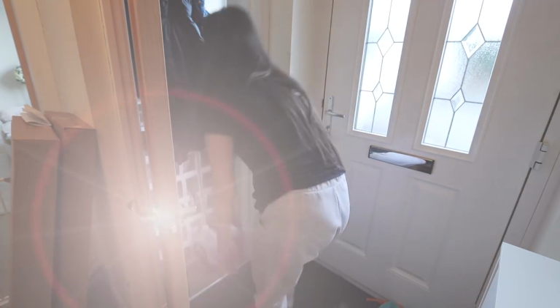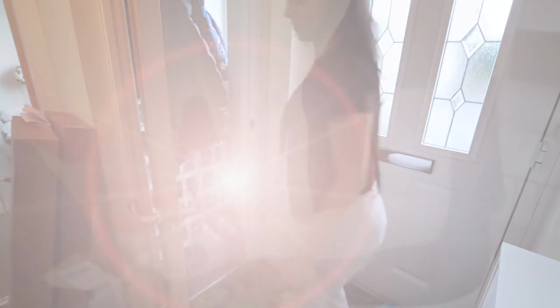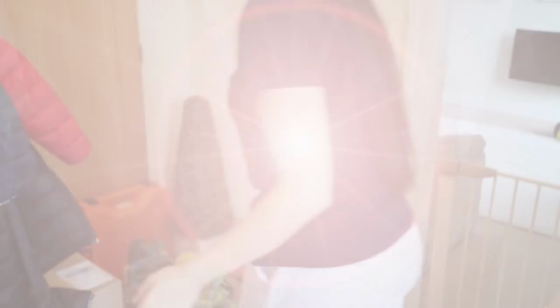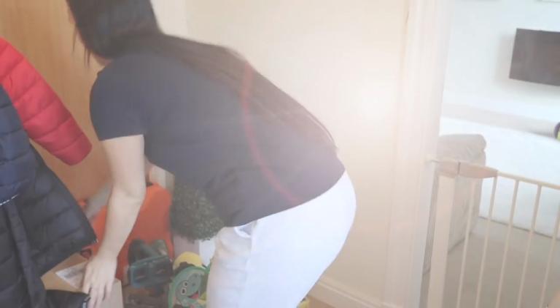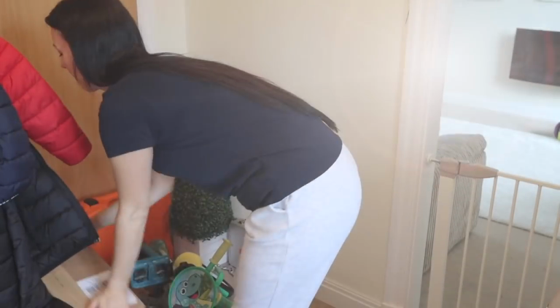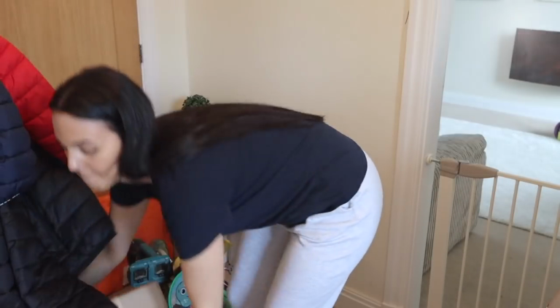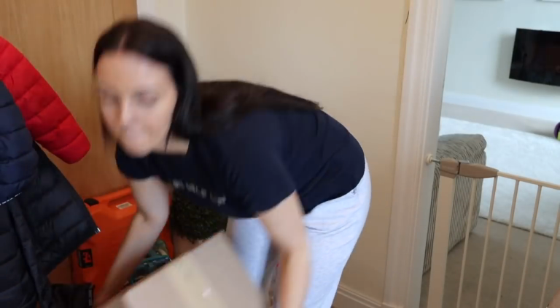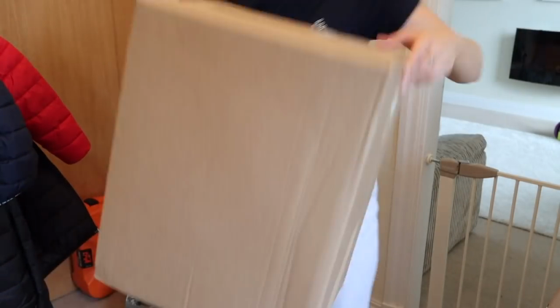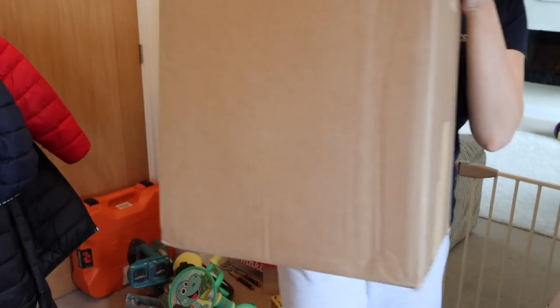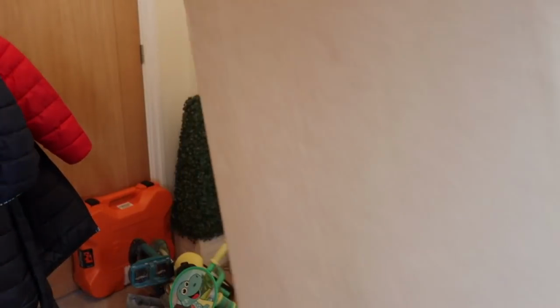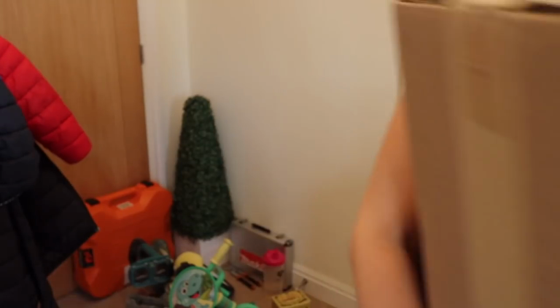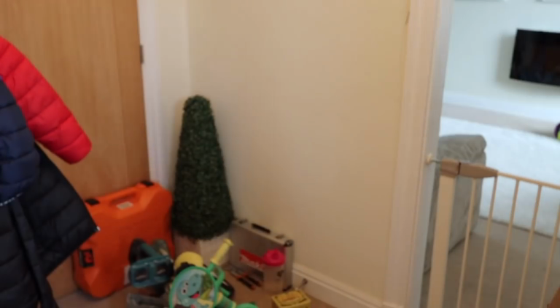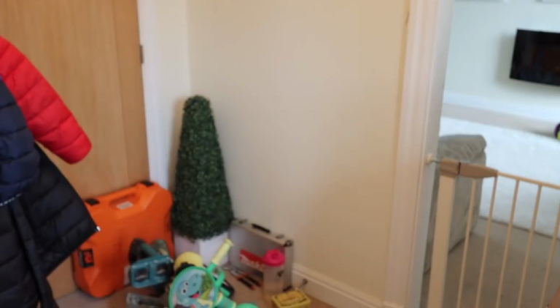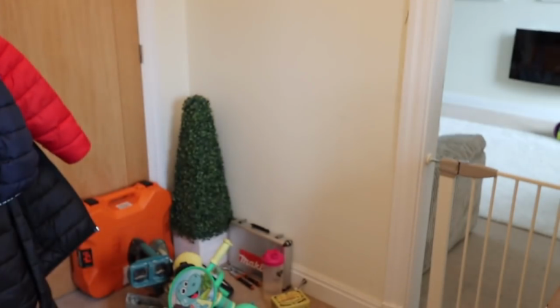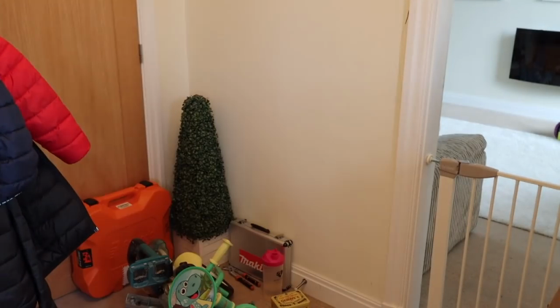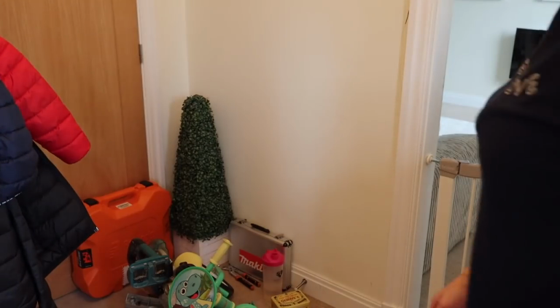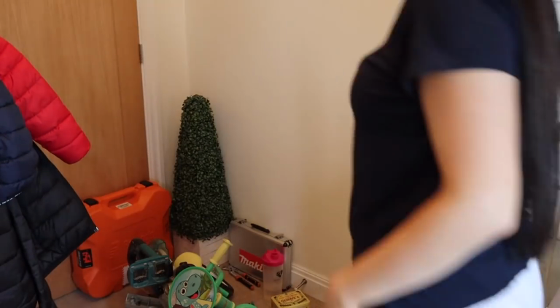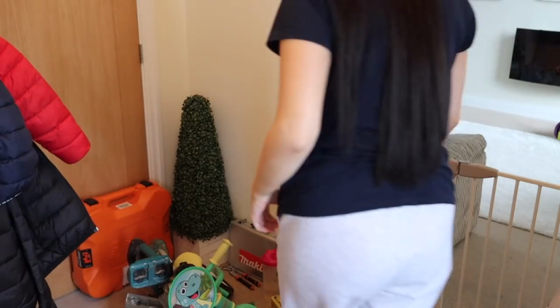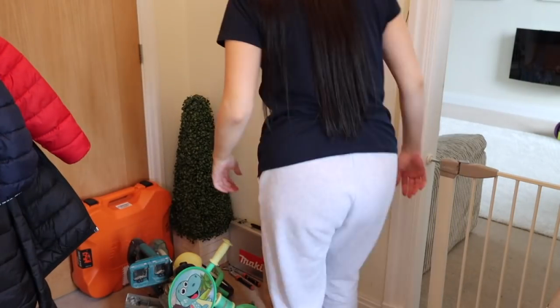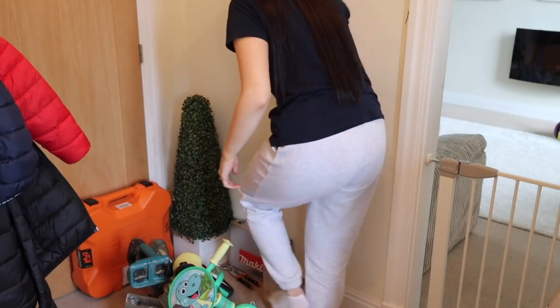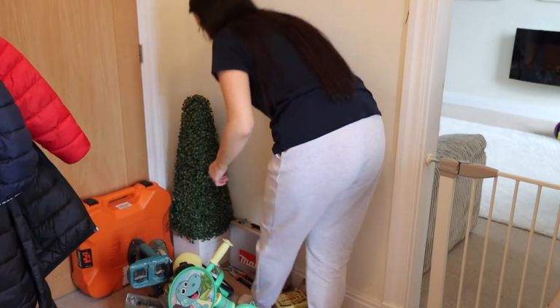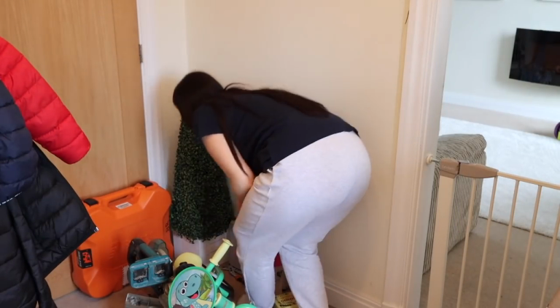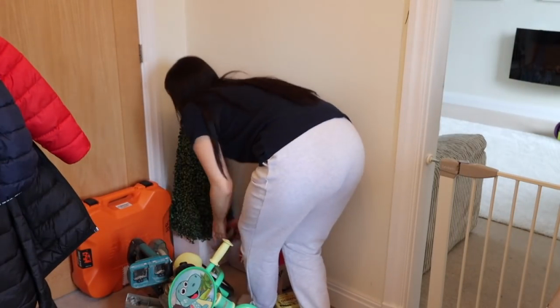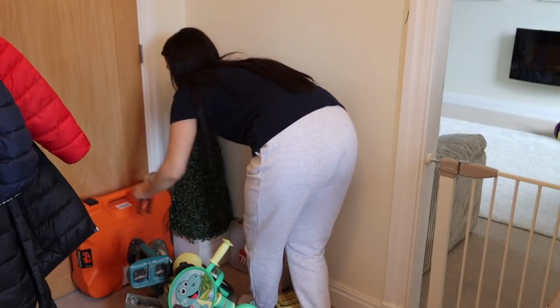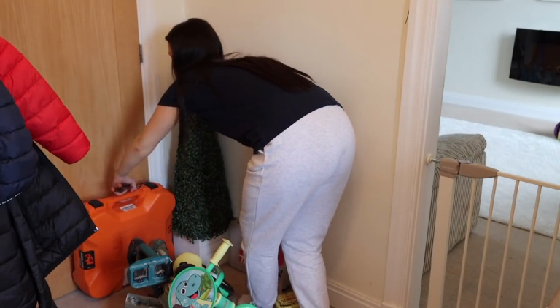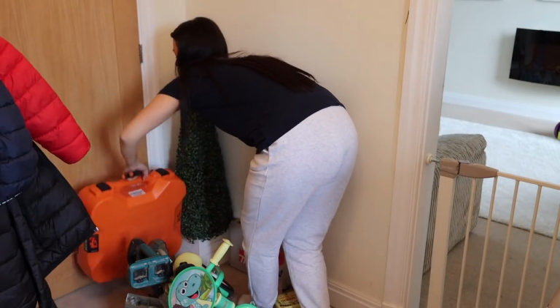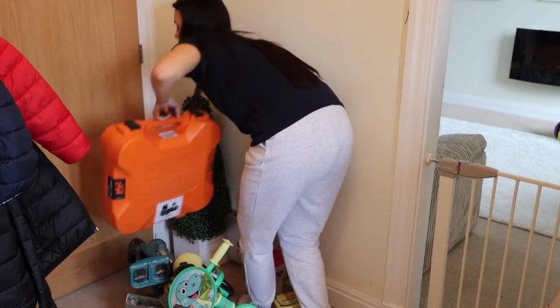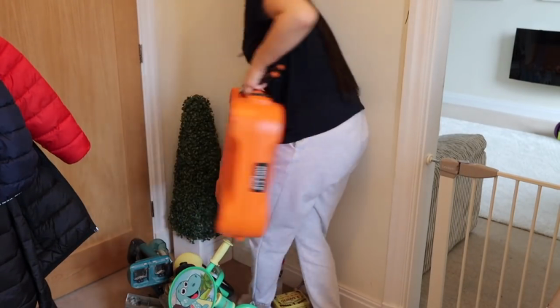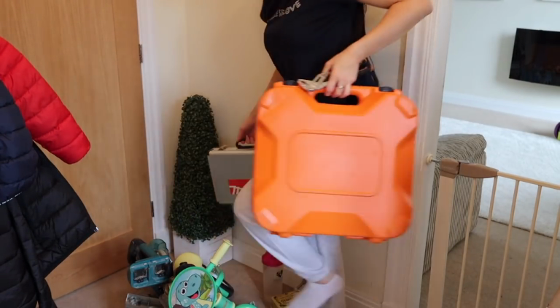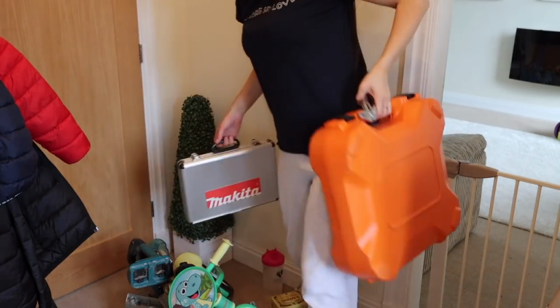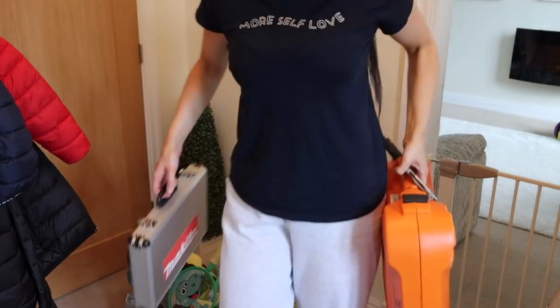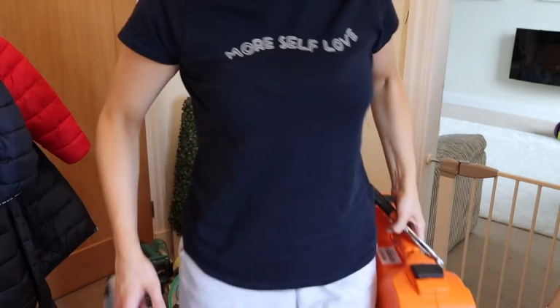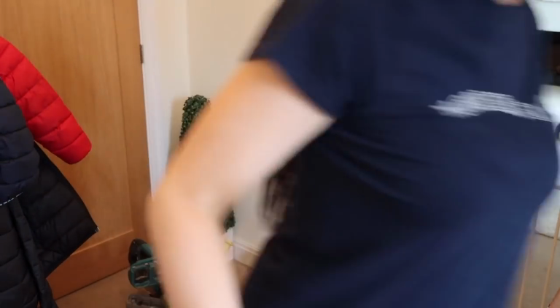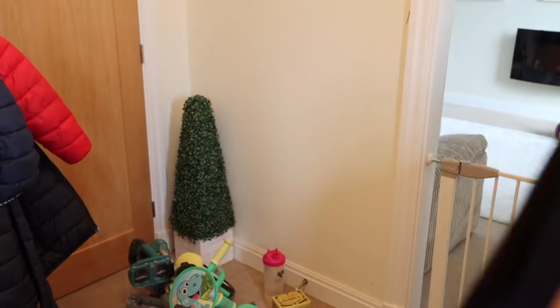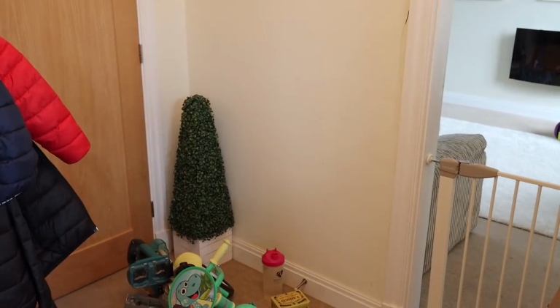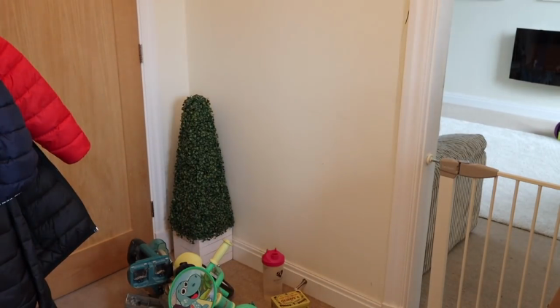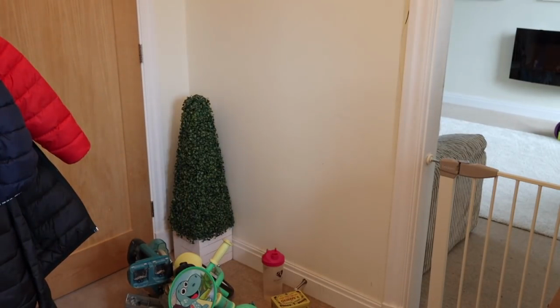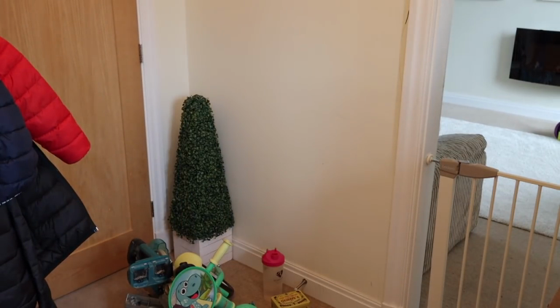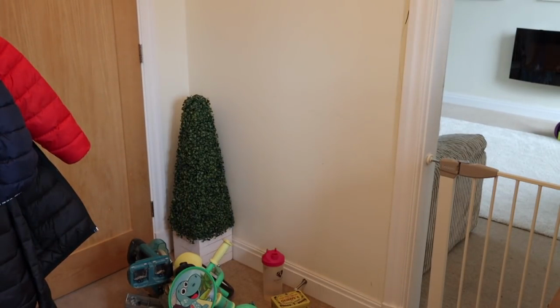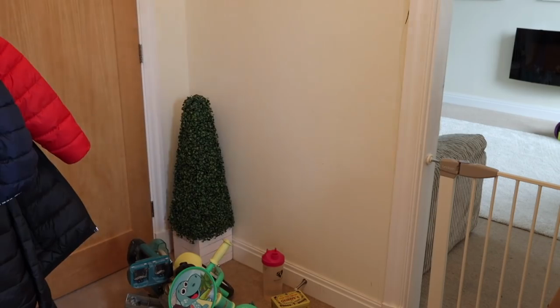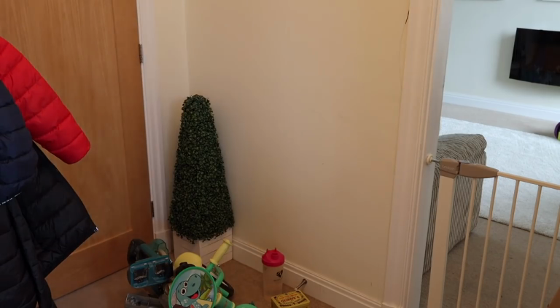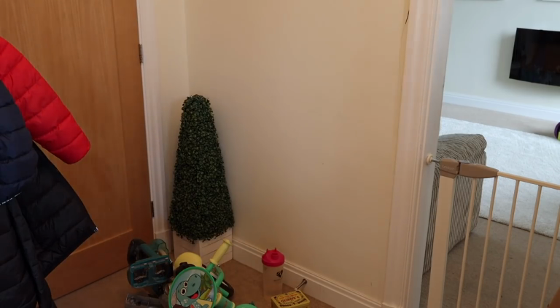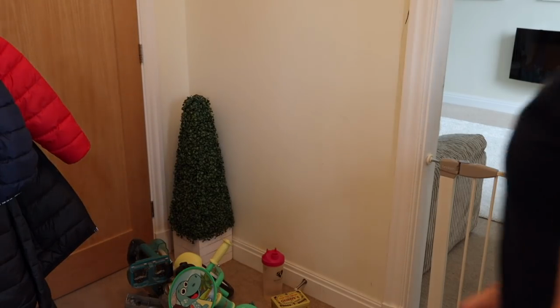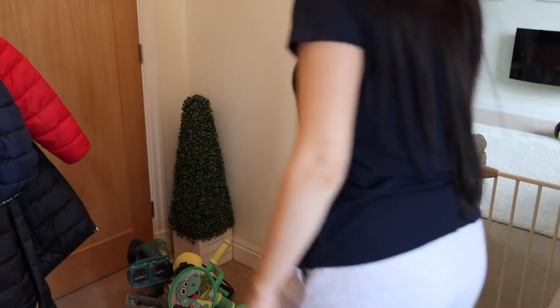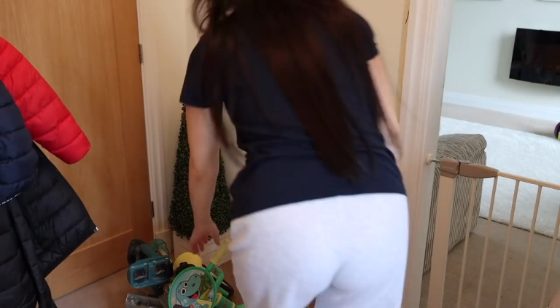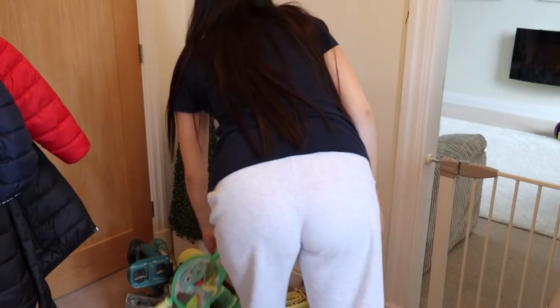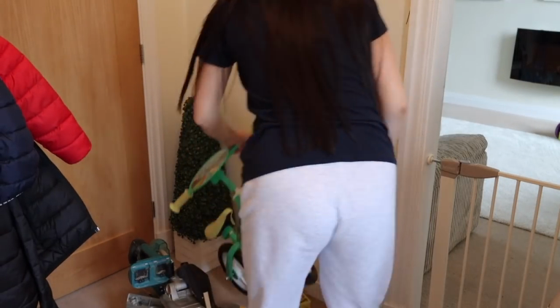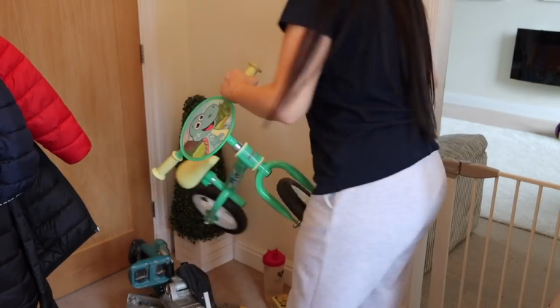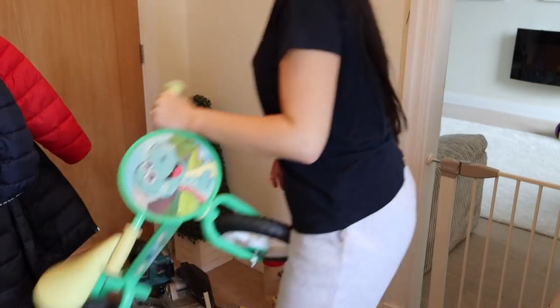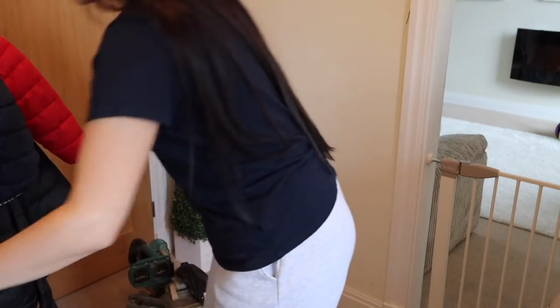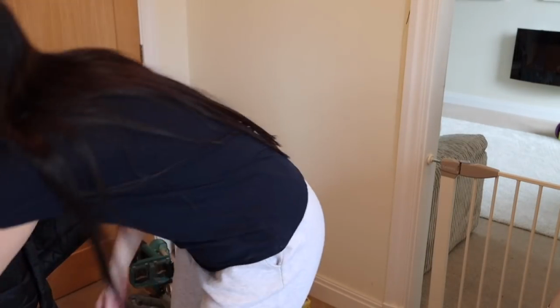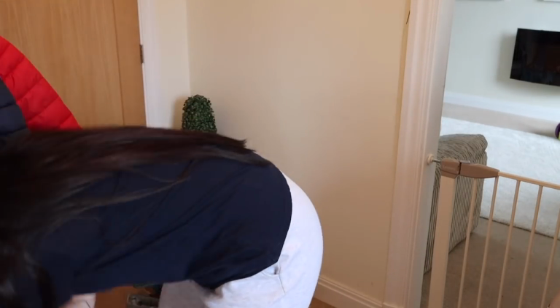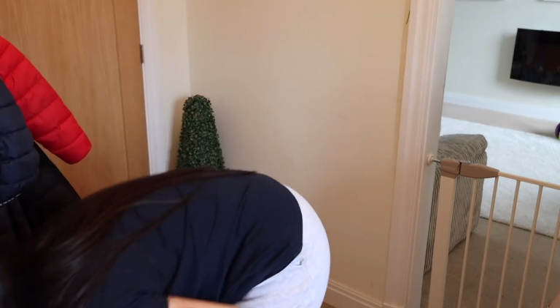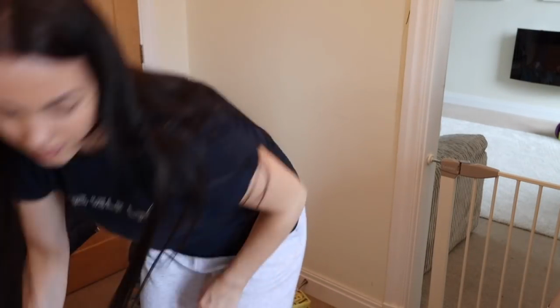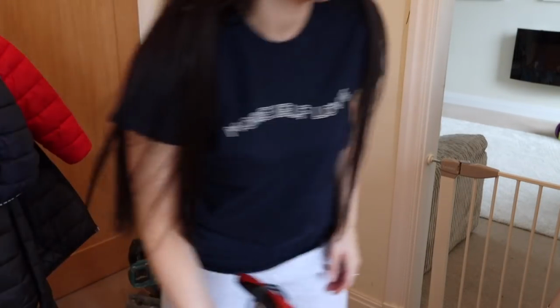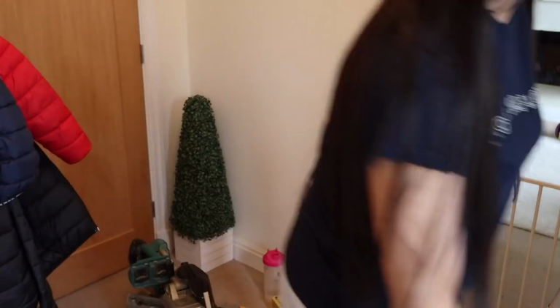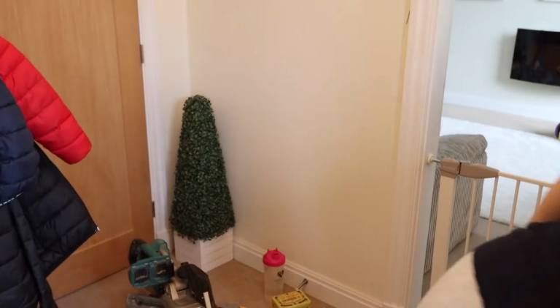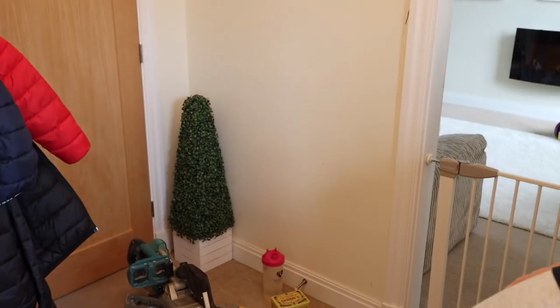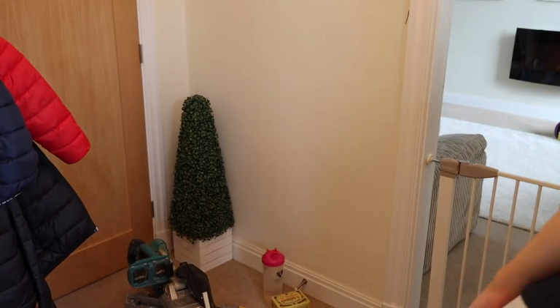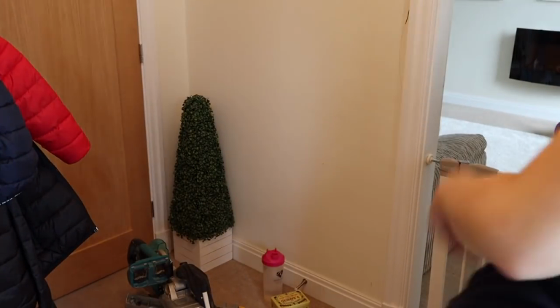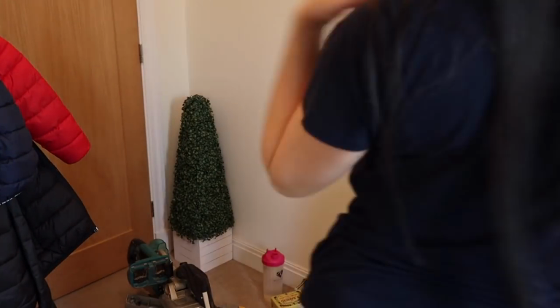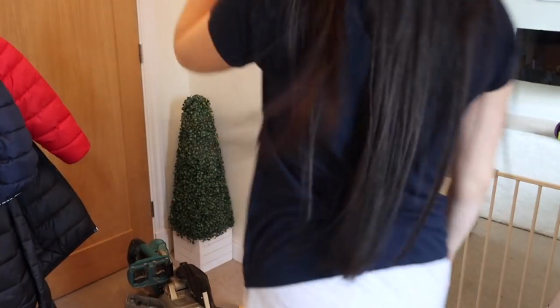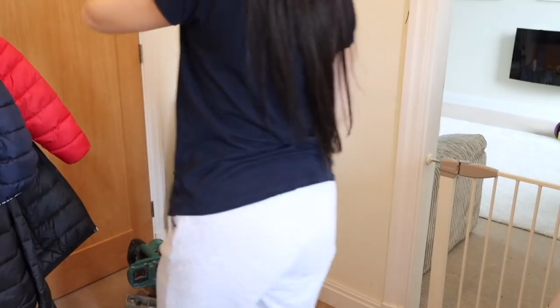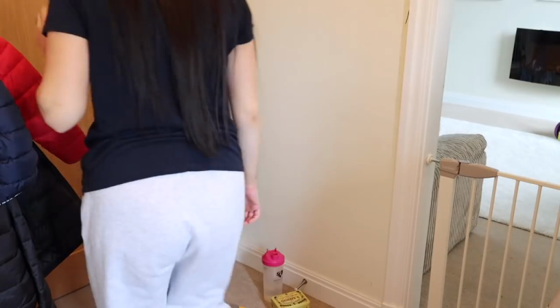Now I'm going to tidy and clean this side of the hallway.